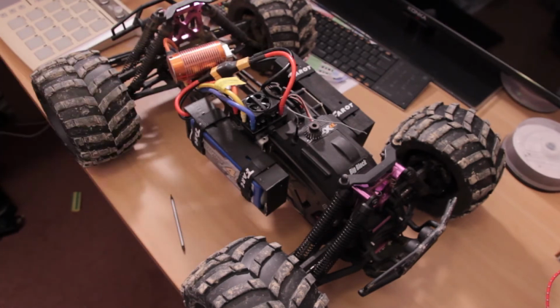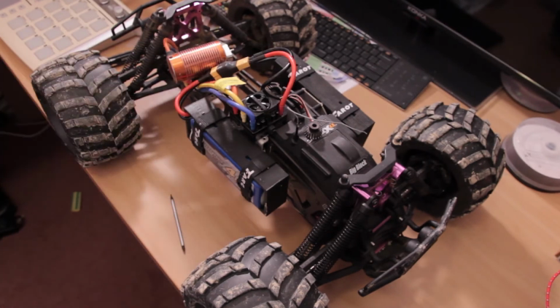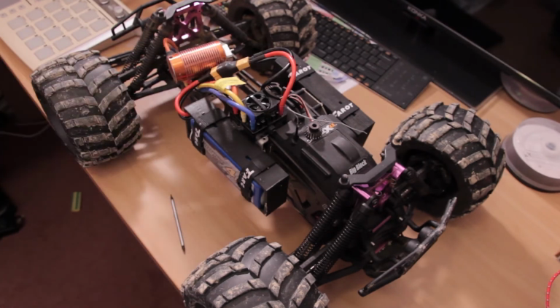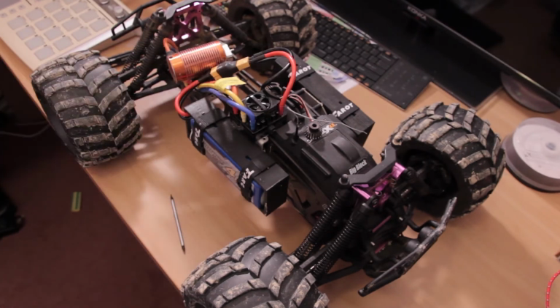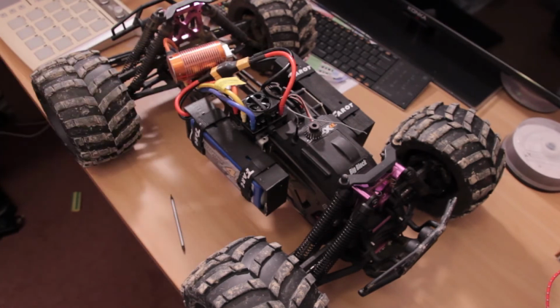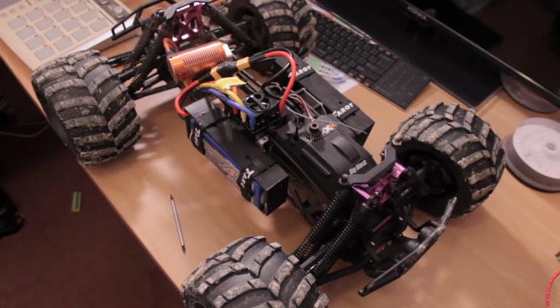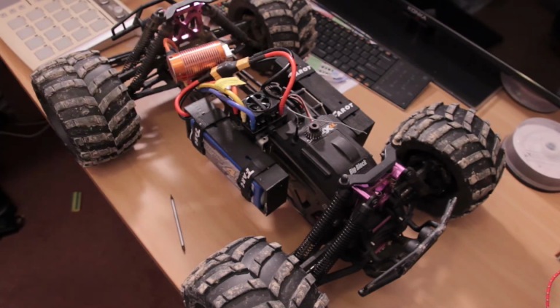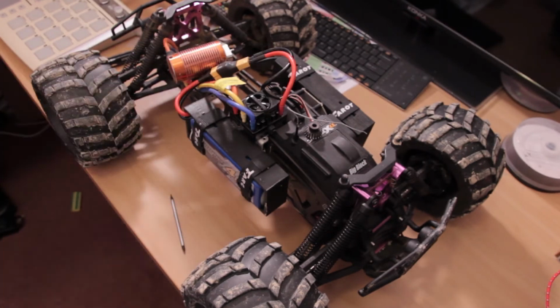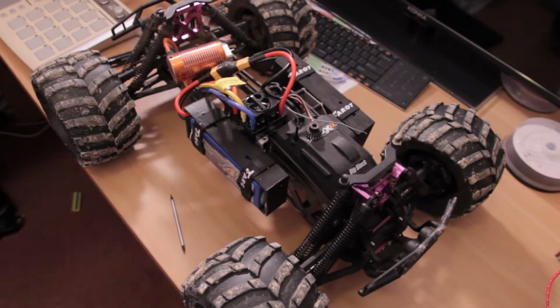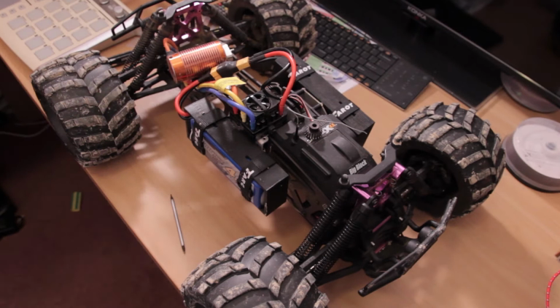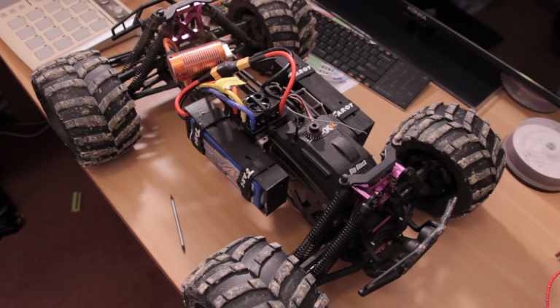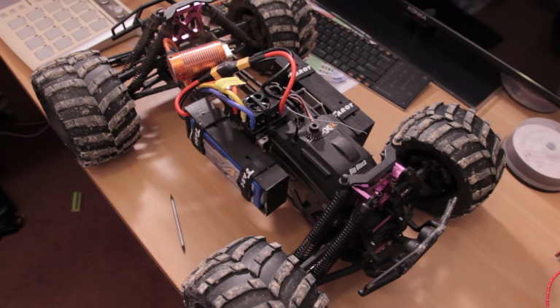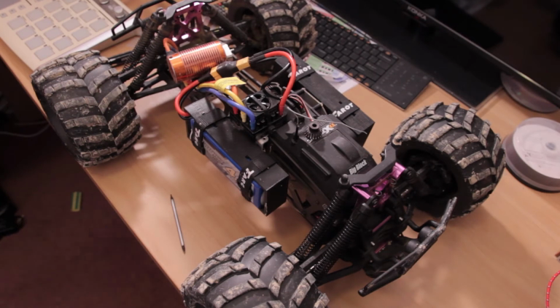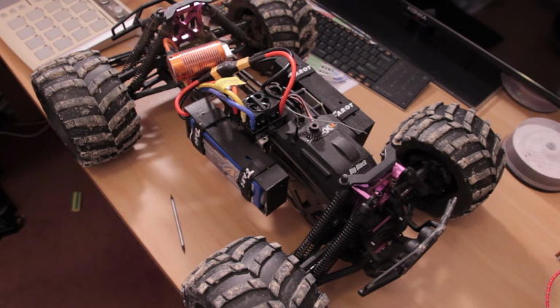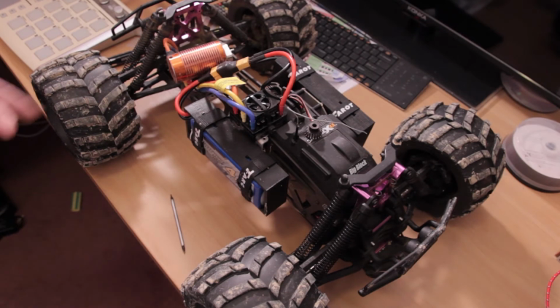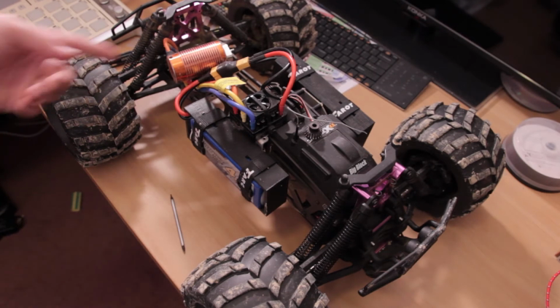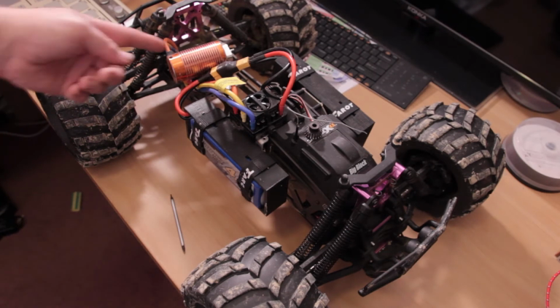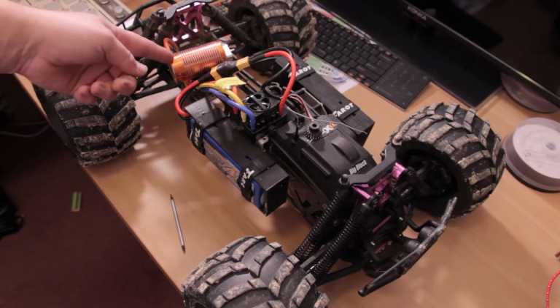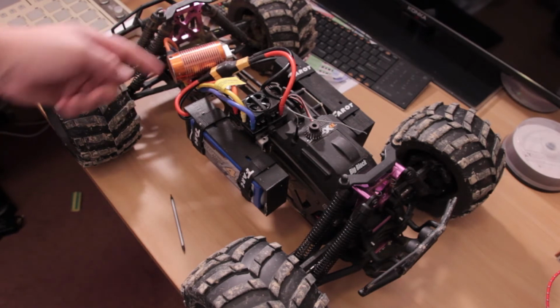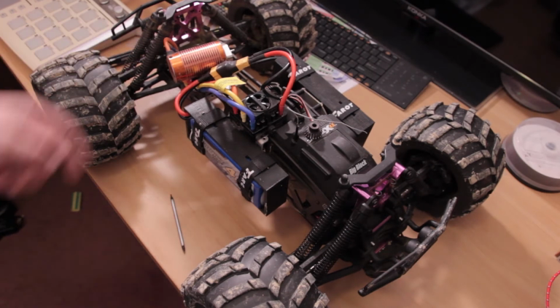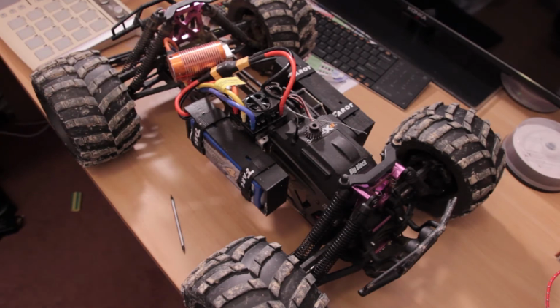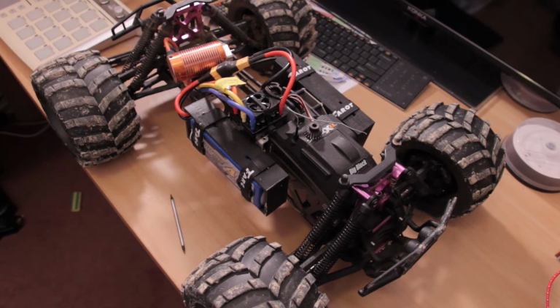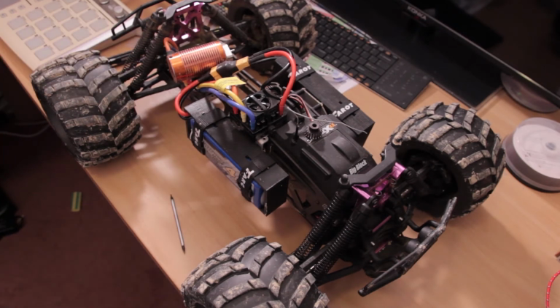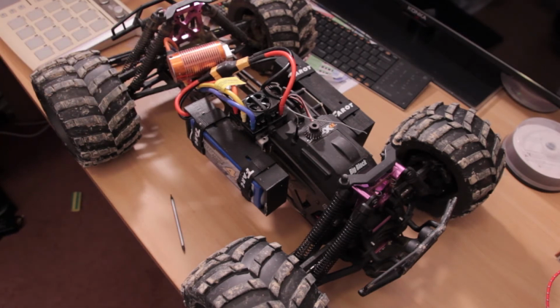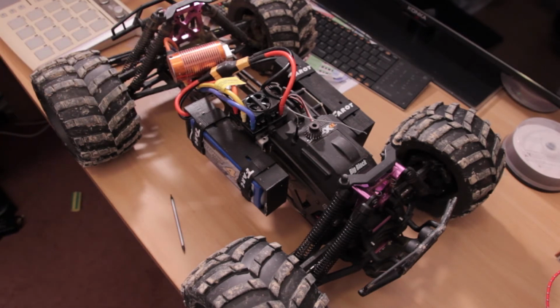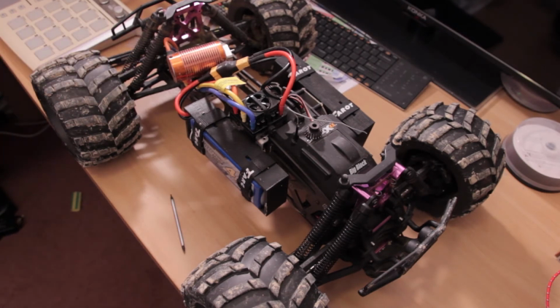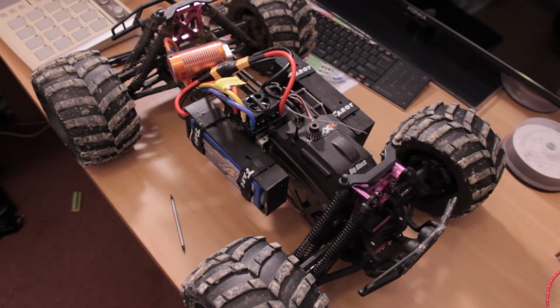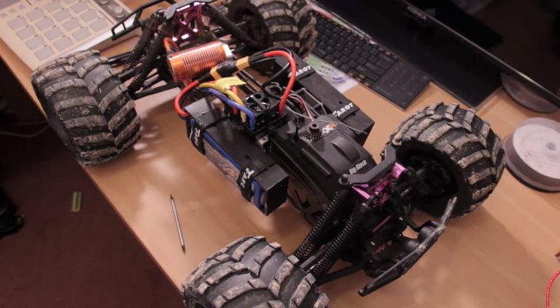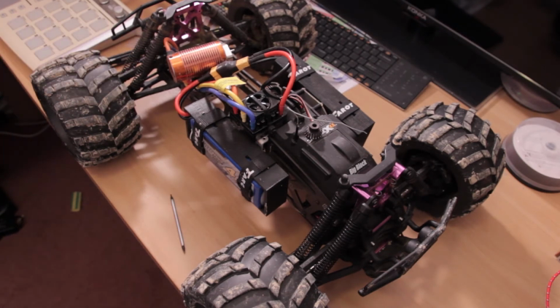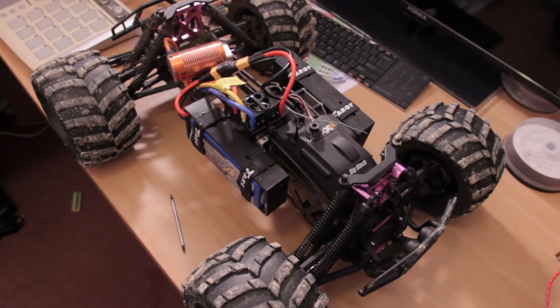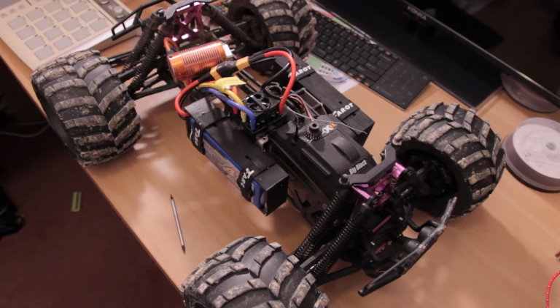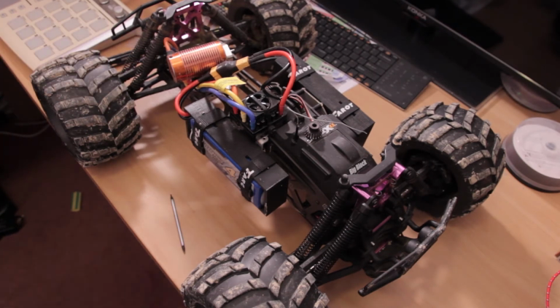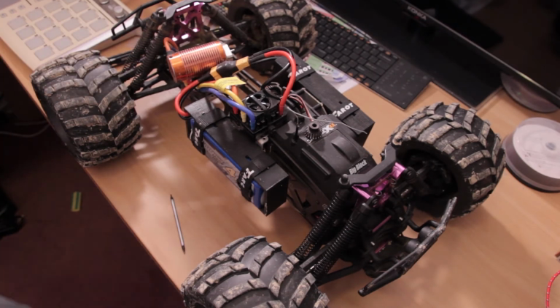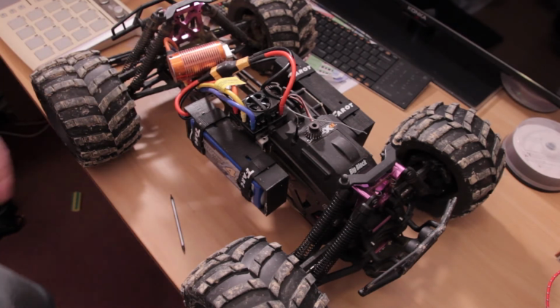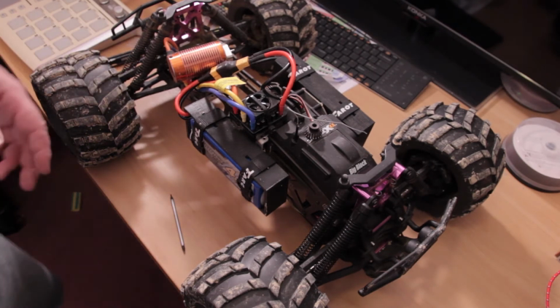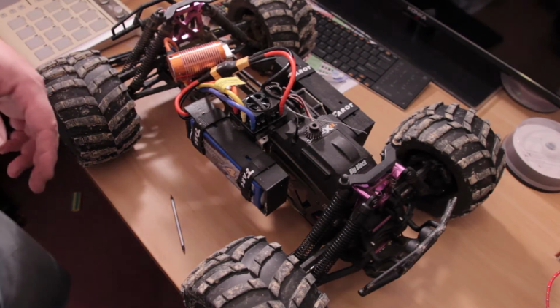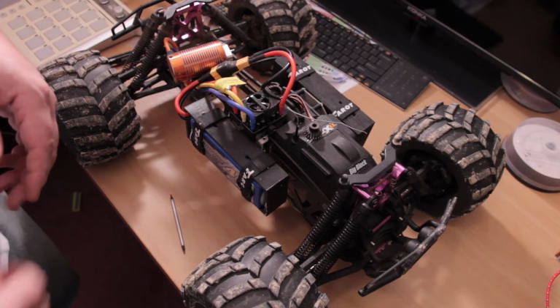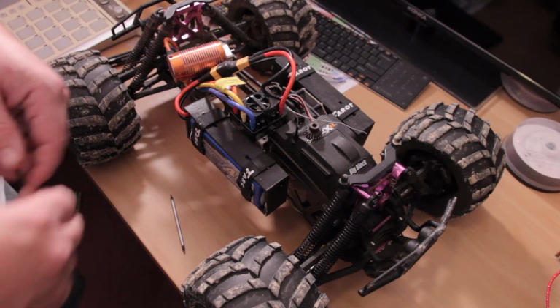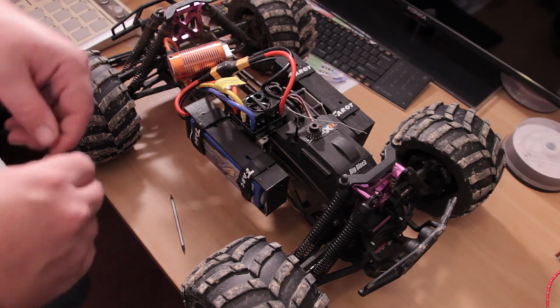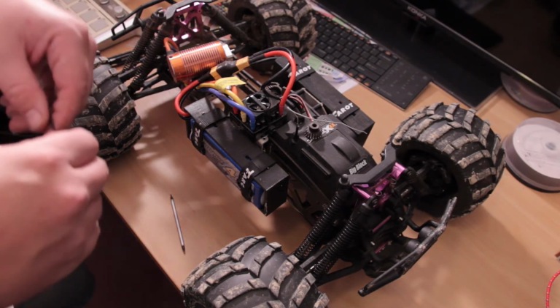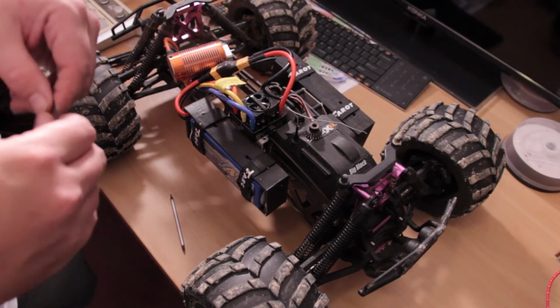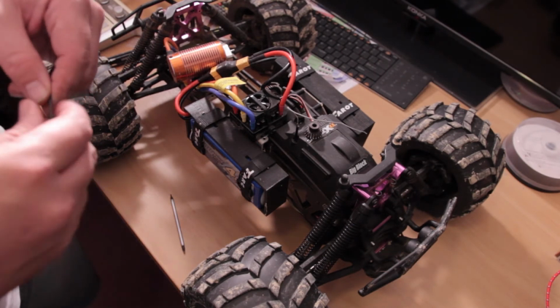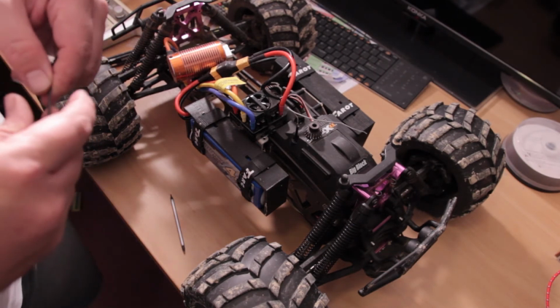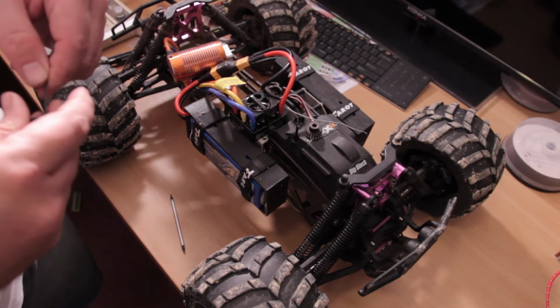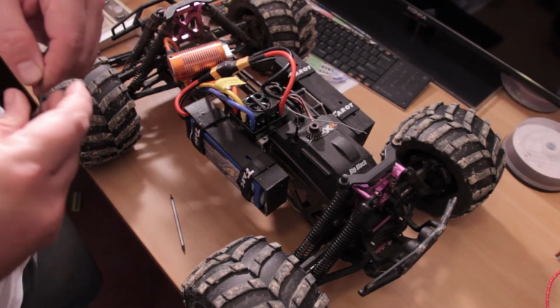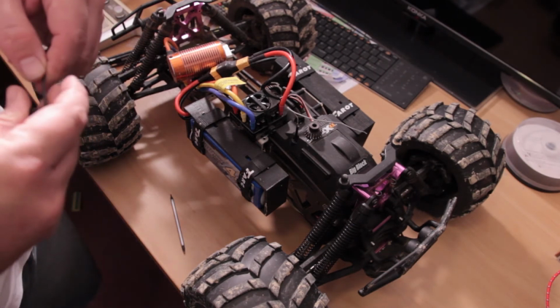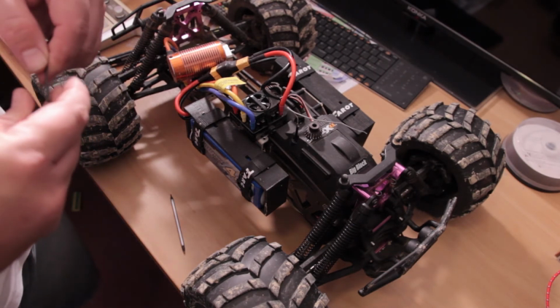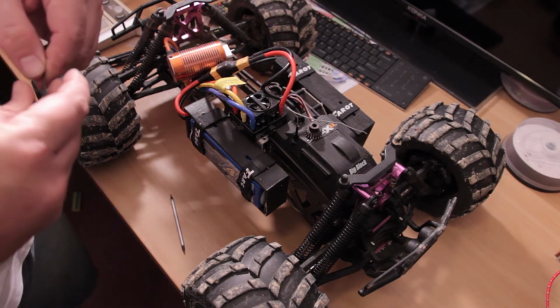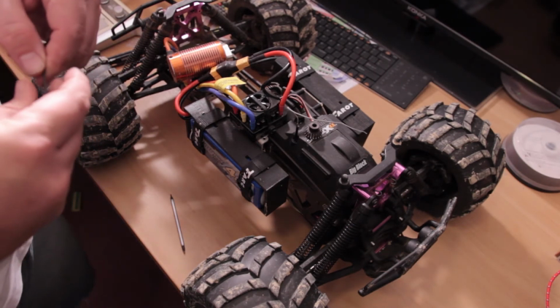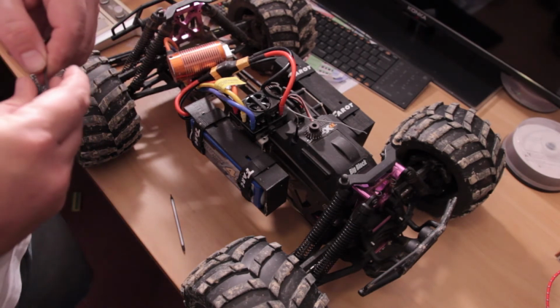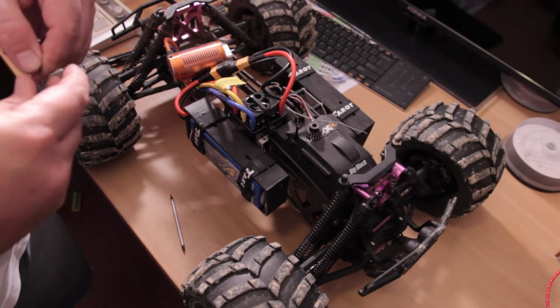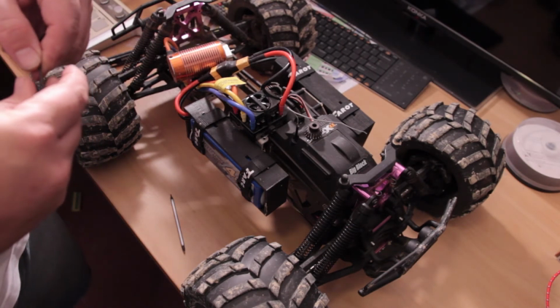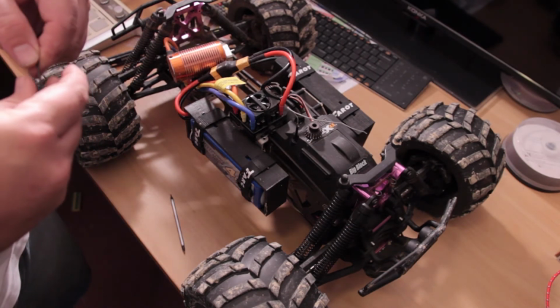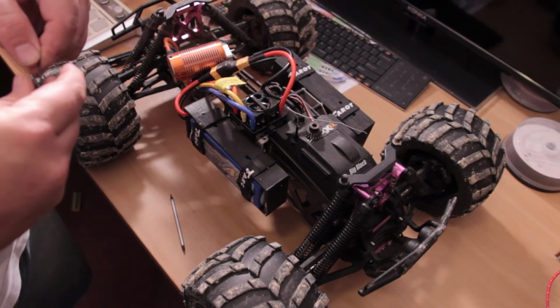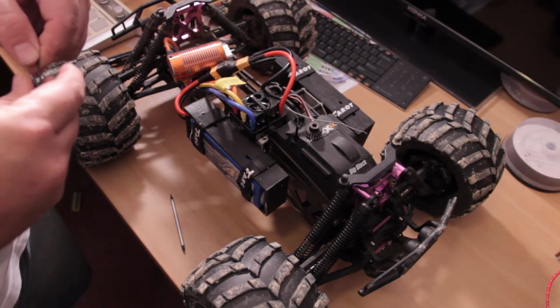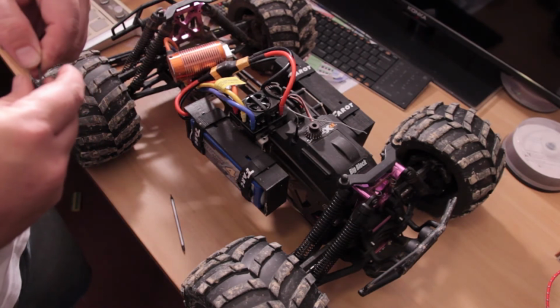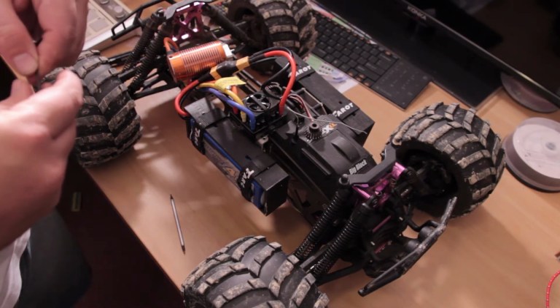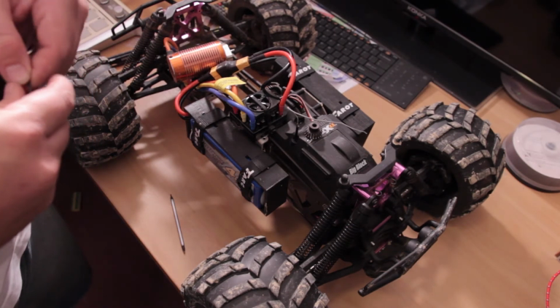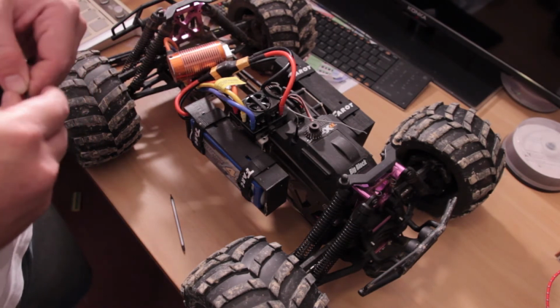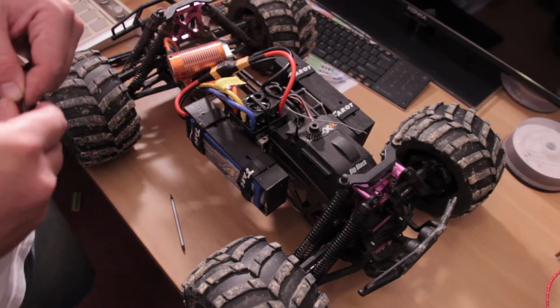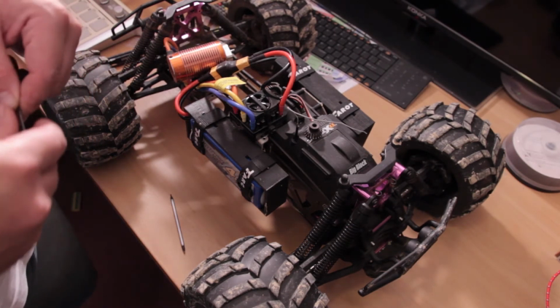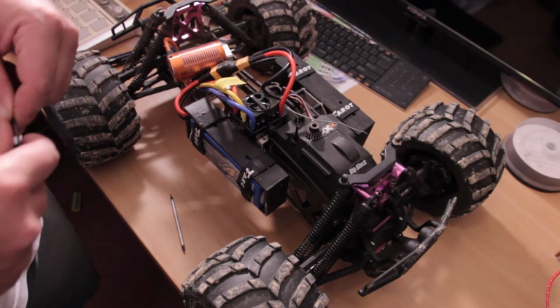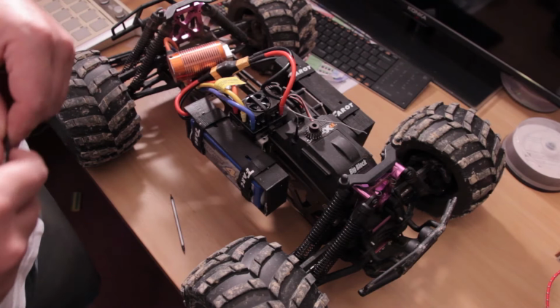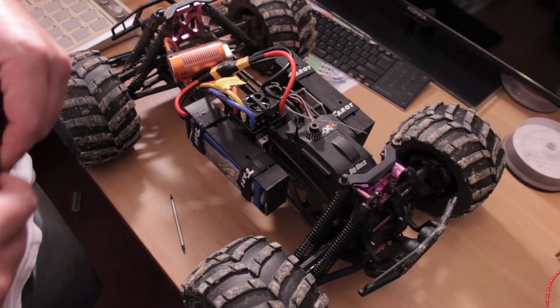Other than that, I mean I've got no complaints. I love the colour of the motor — it looks great. Absolutely no issues at this point.